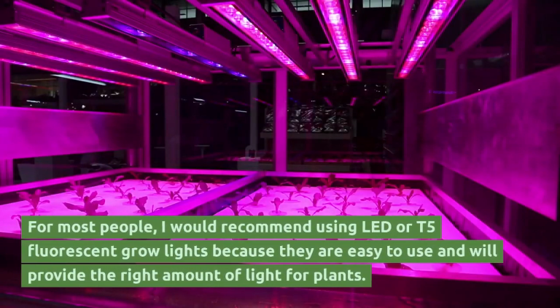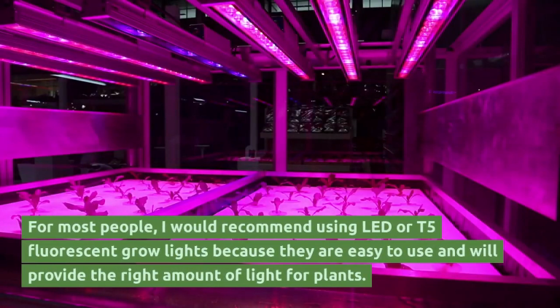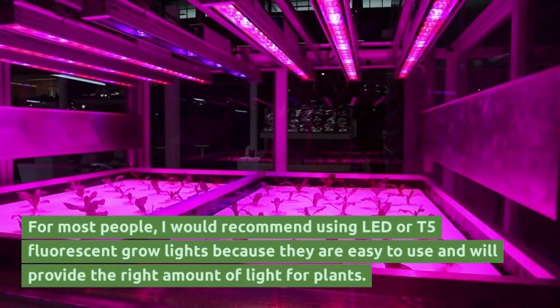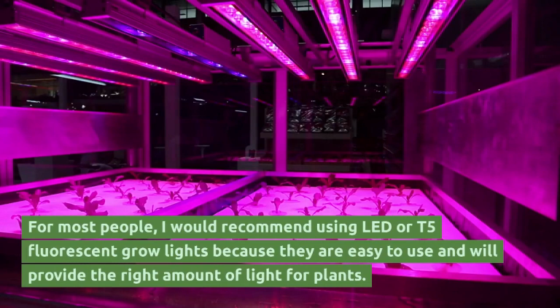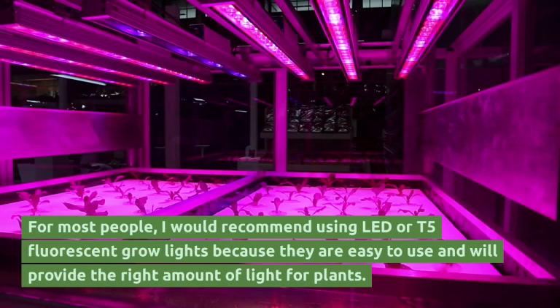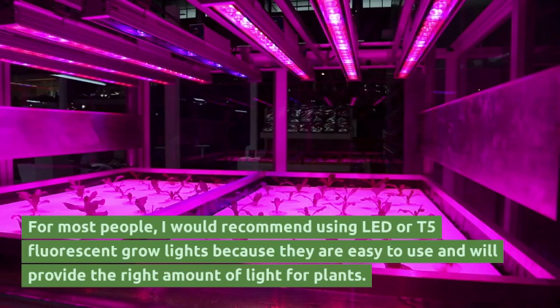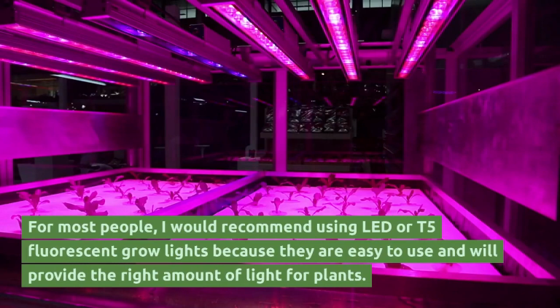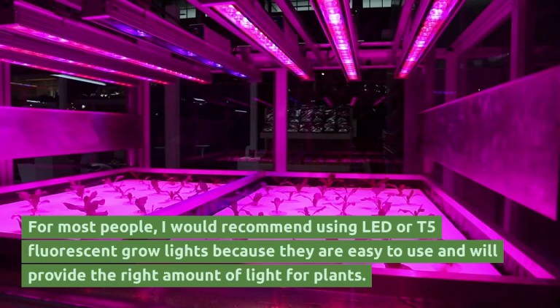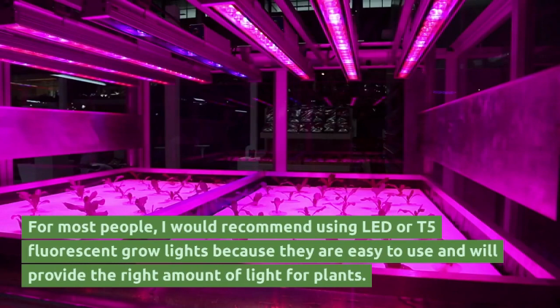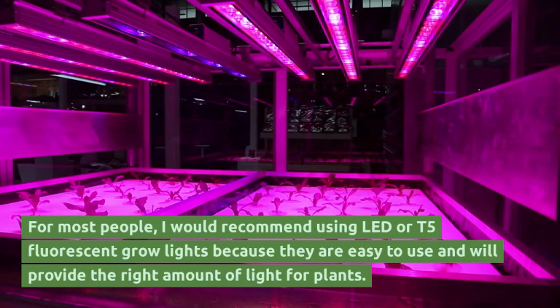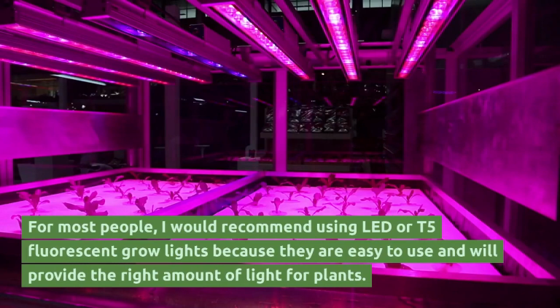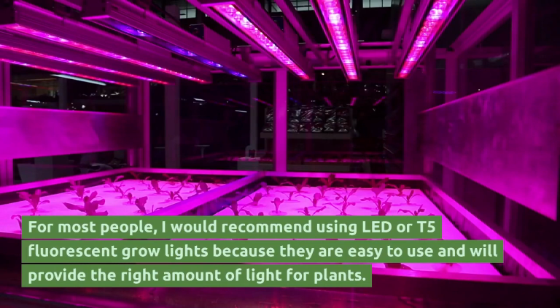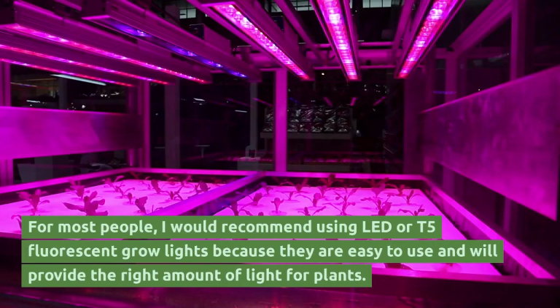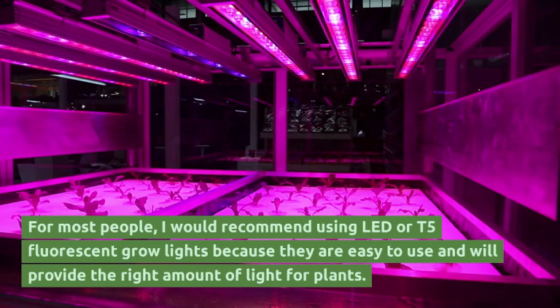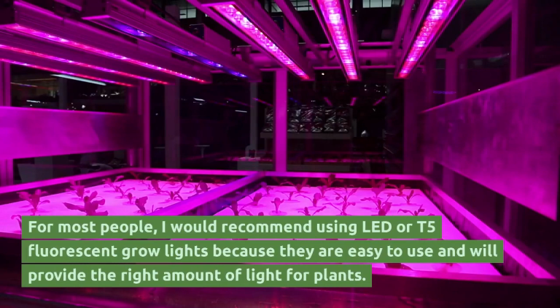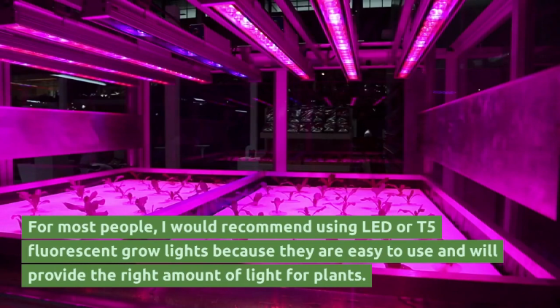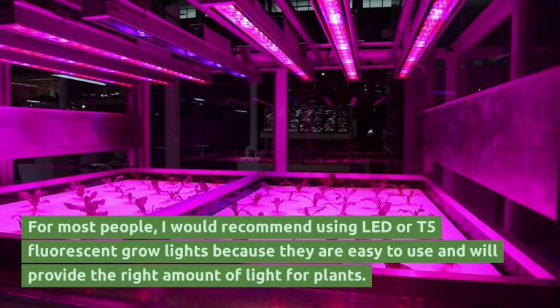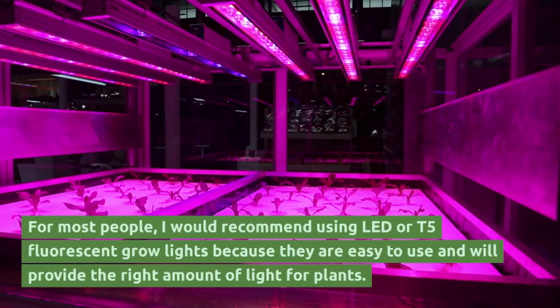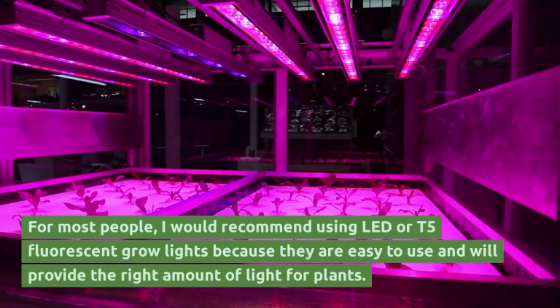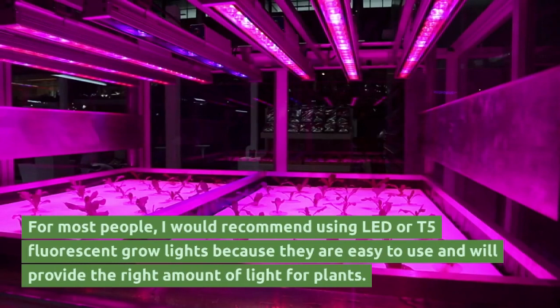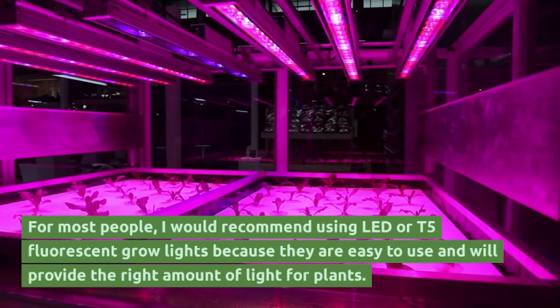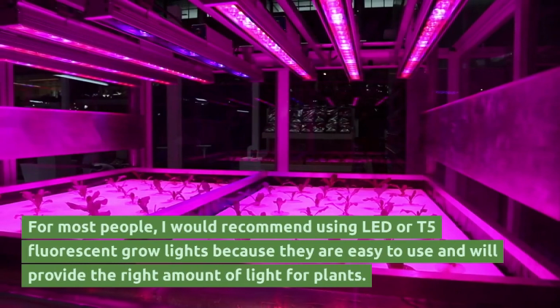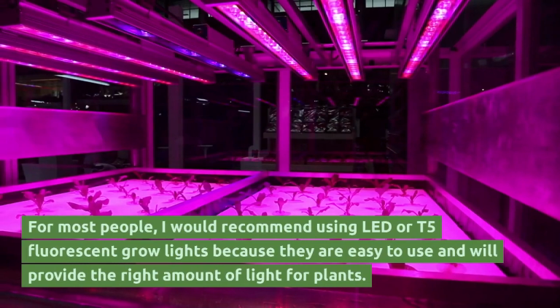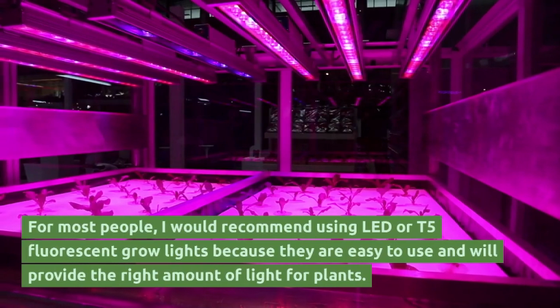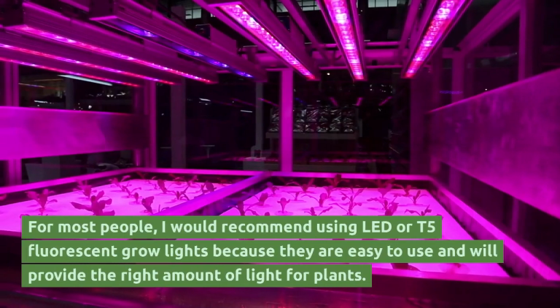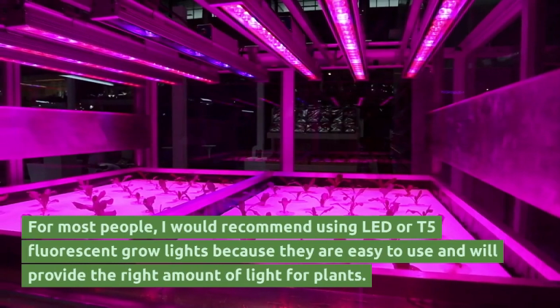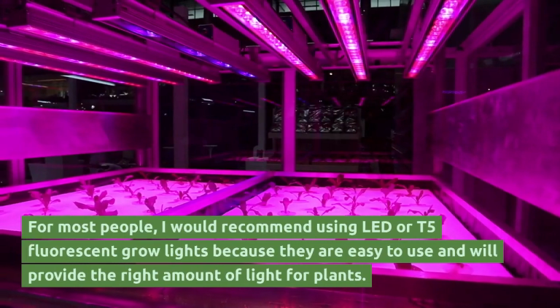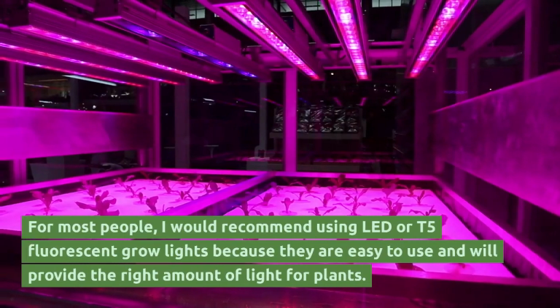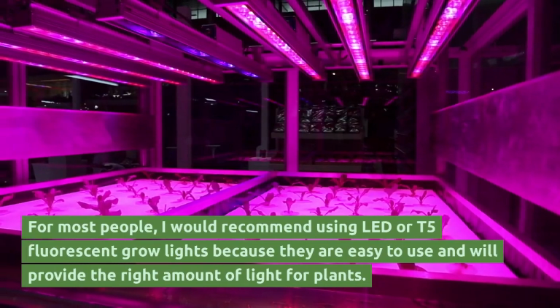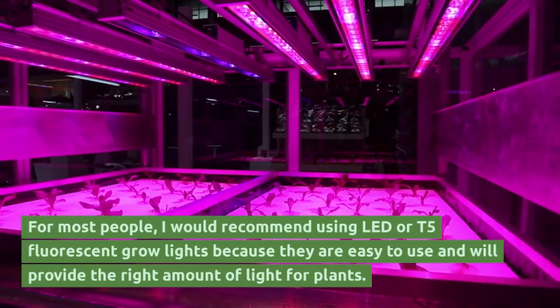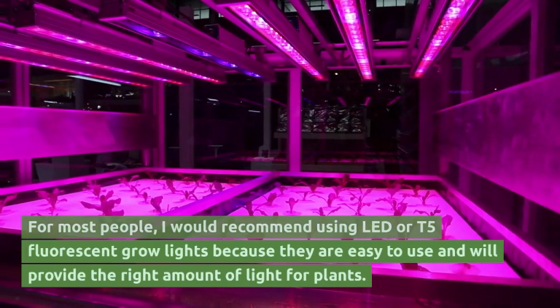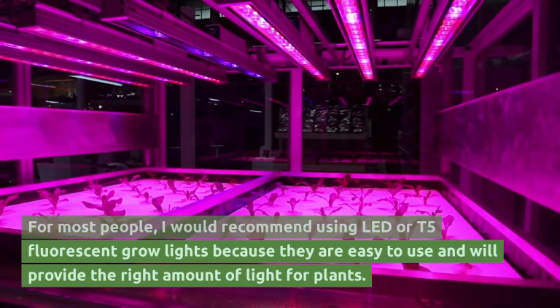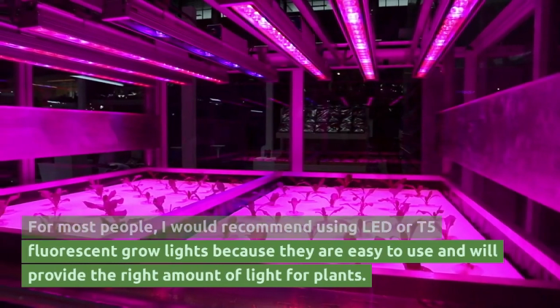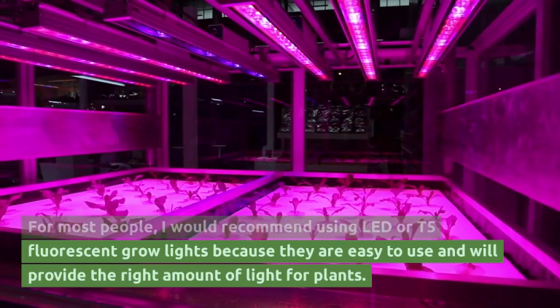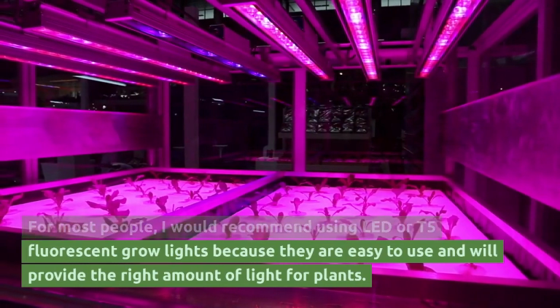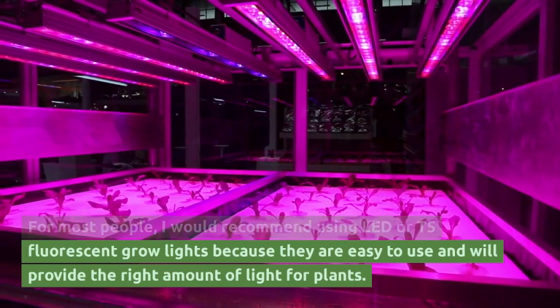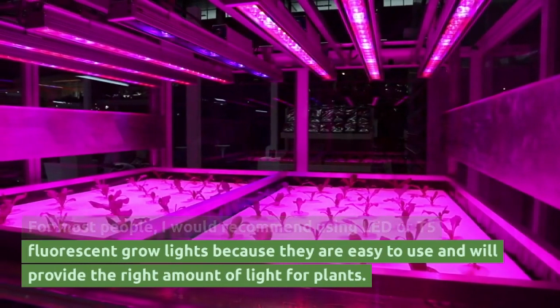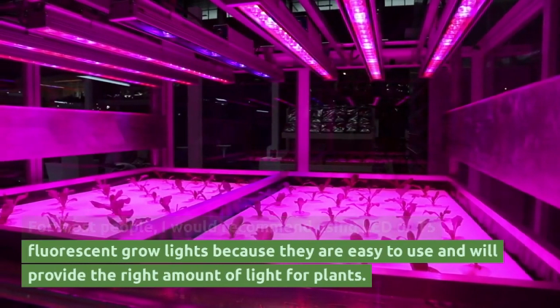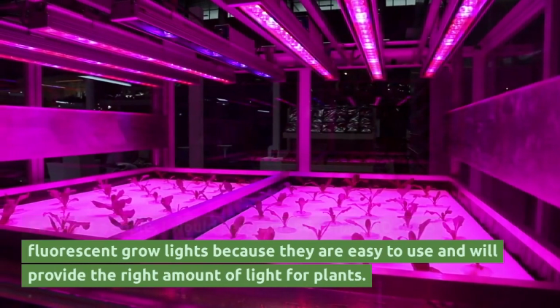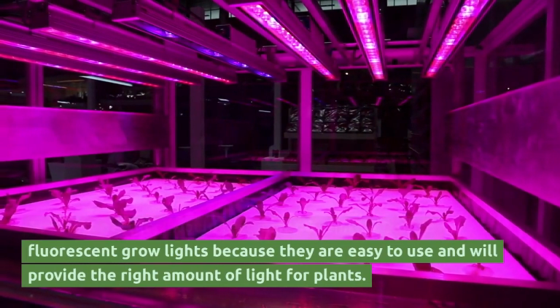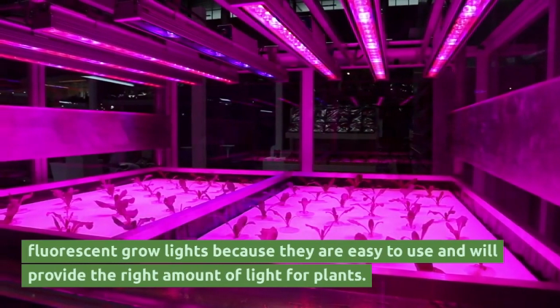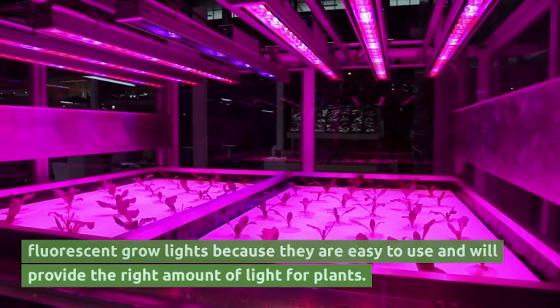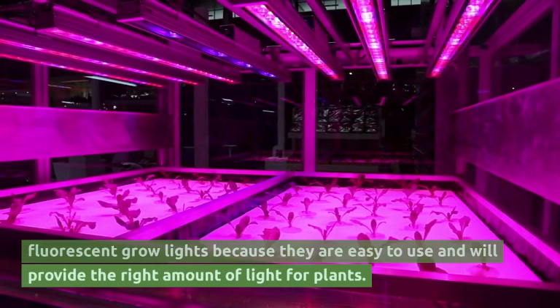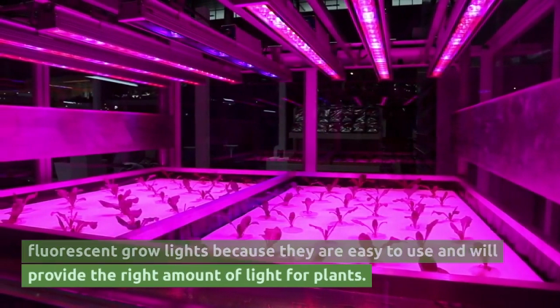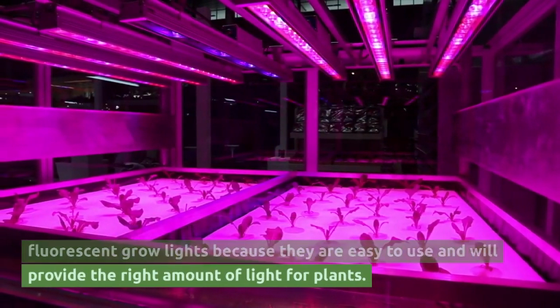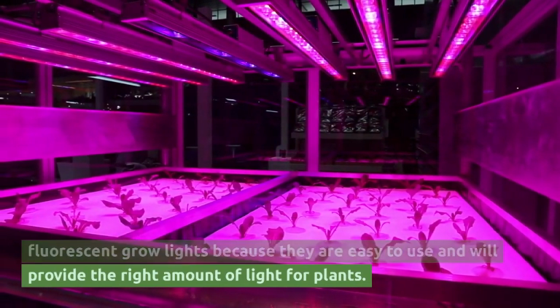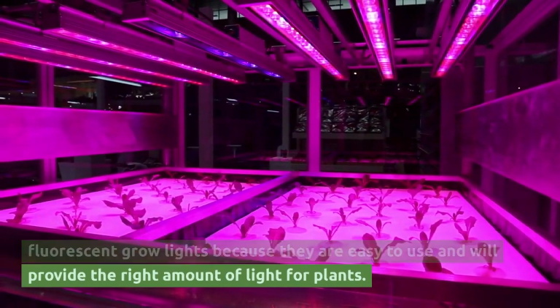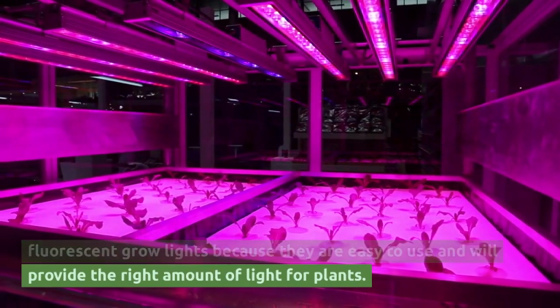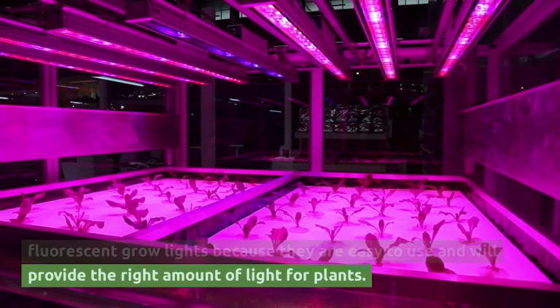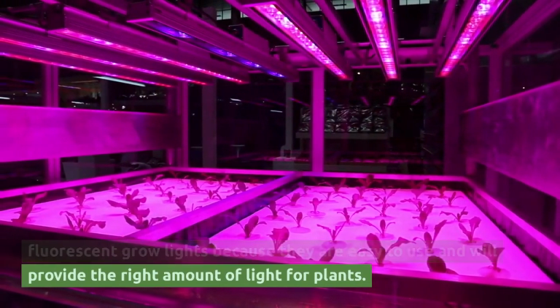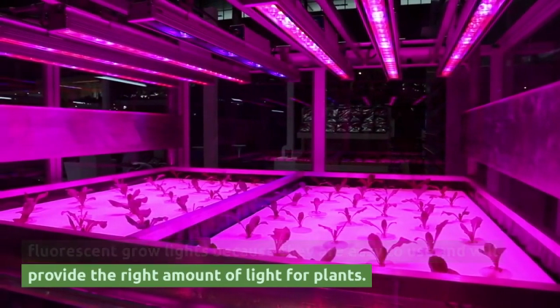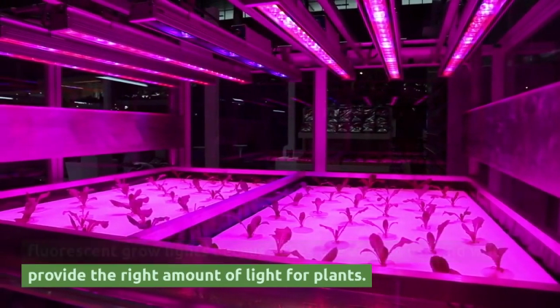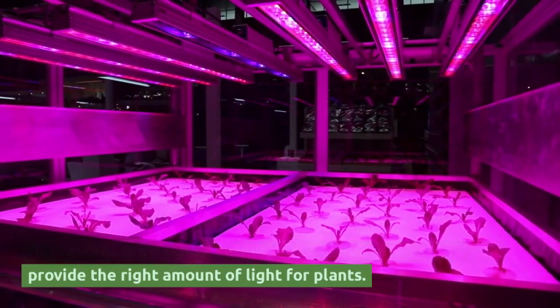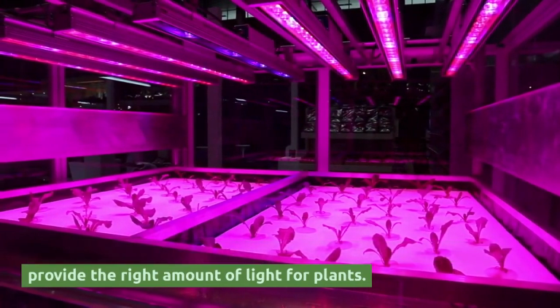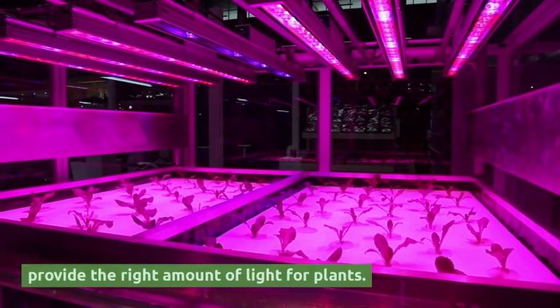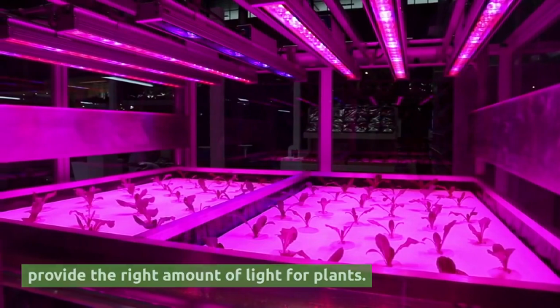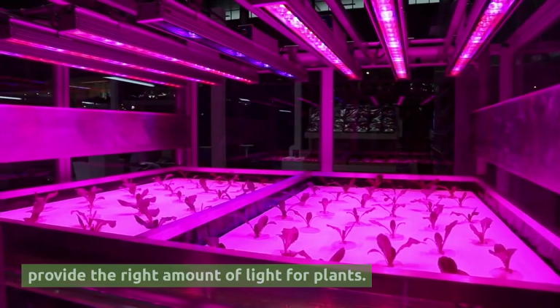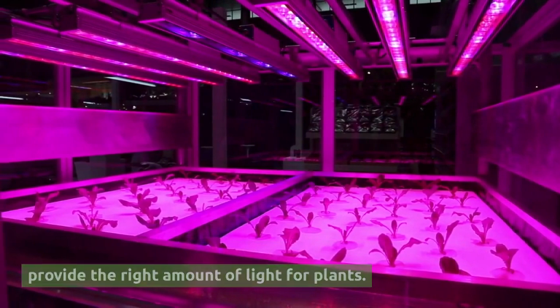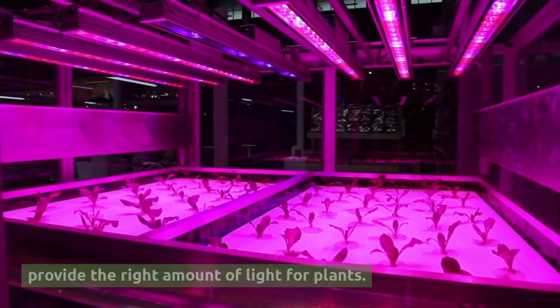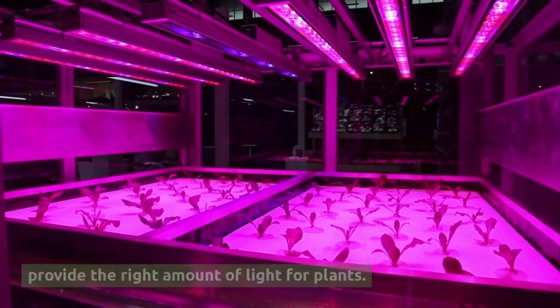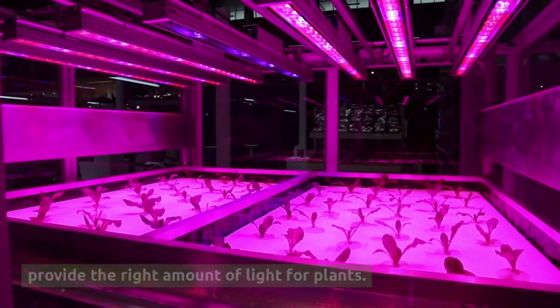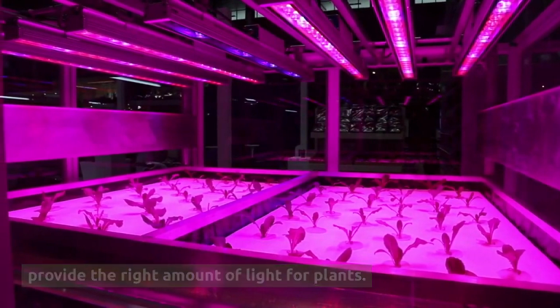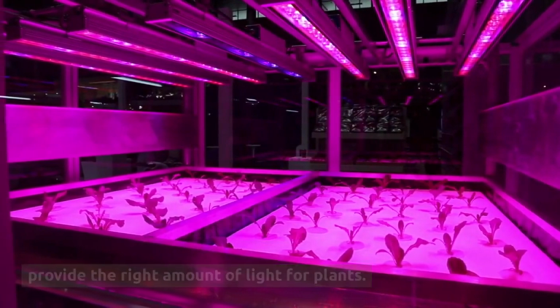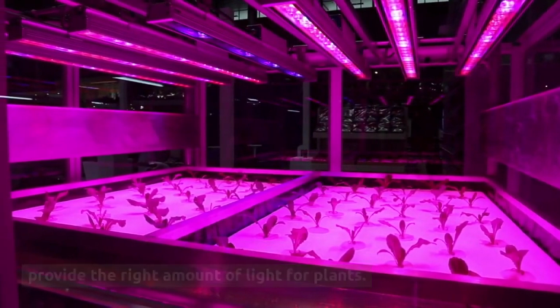For most people, I would recommend using LED or T5 fluorescent grow lights because they are easy to use and will provide the right amount of light for plants.